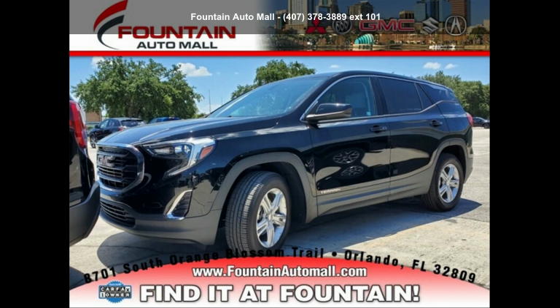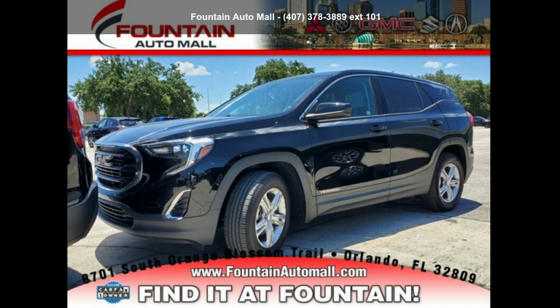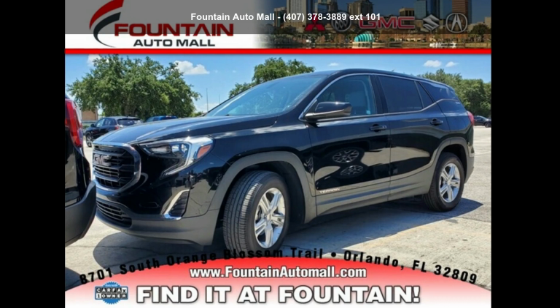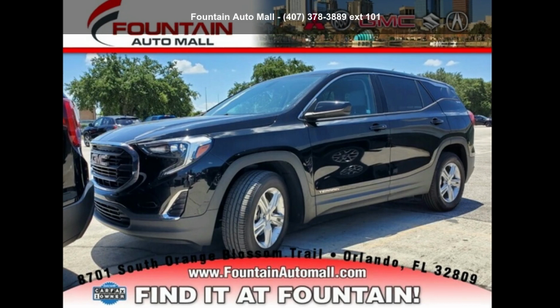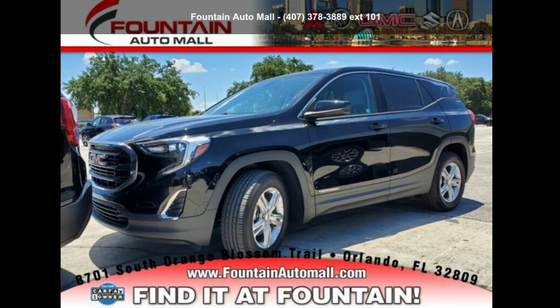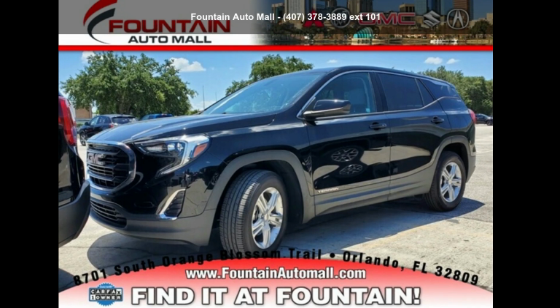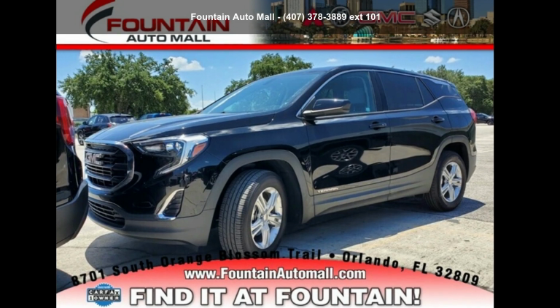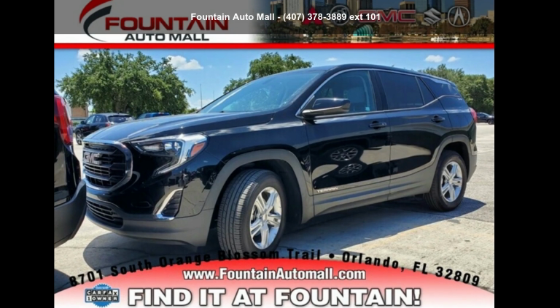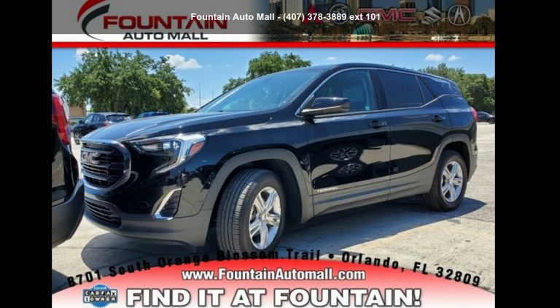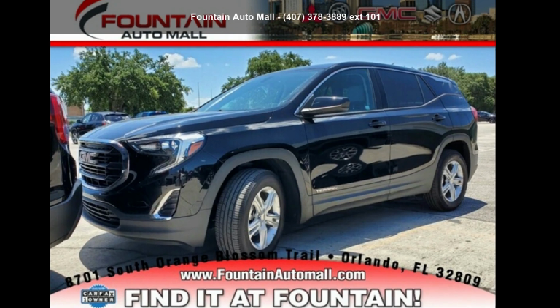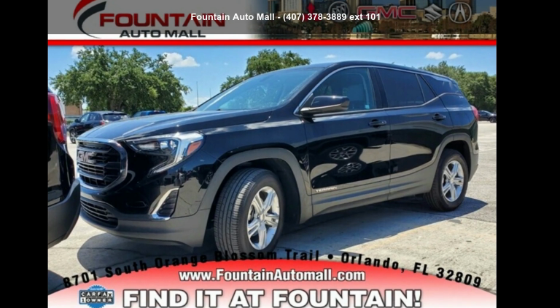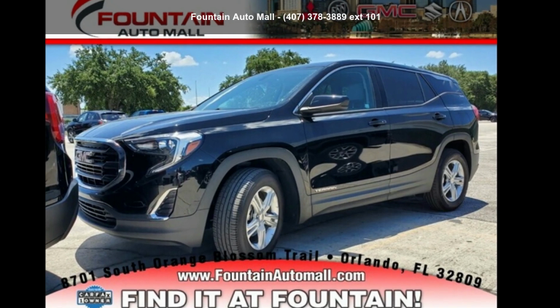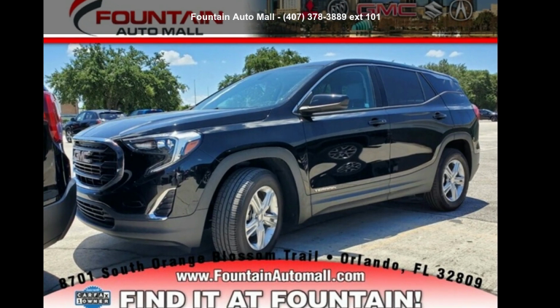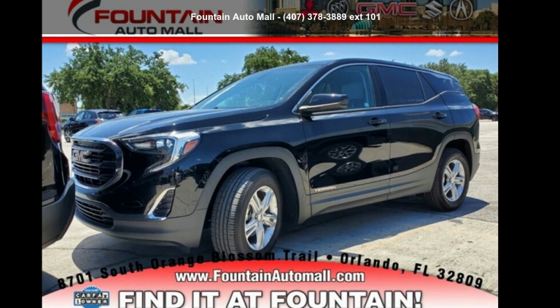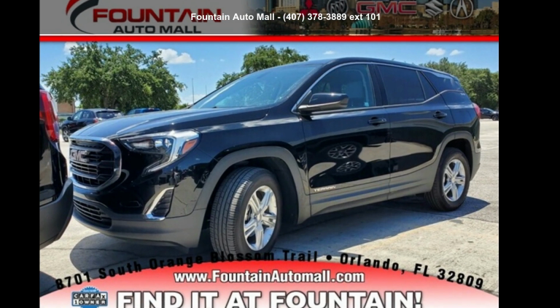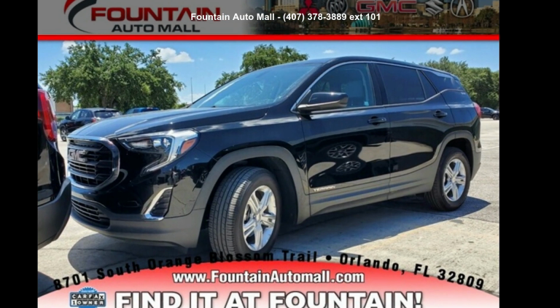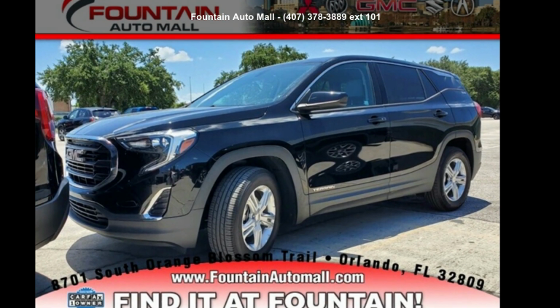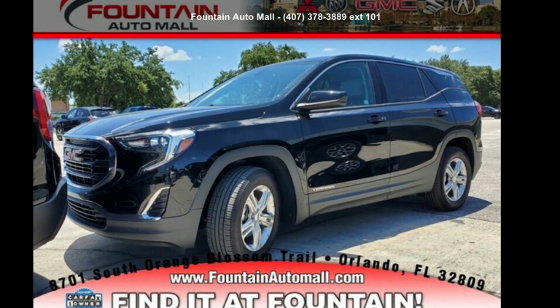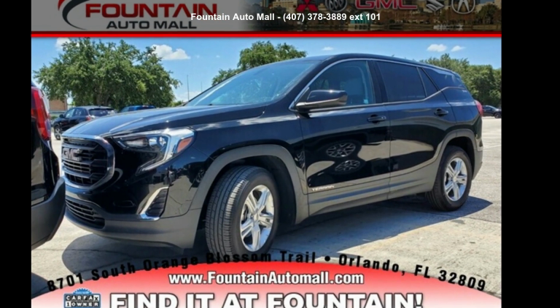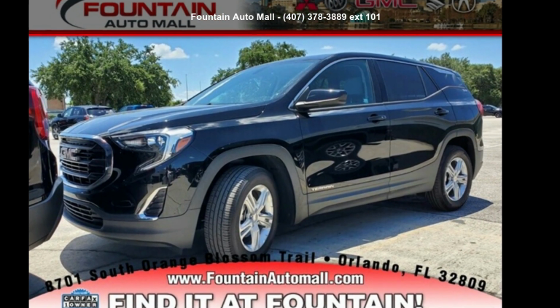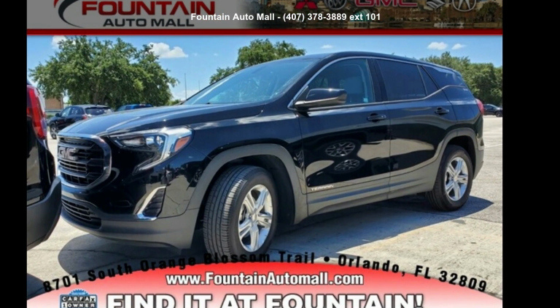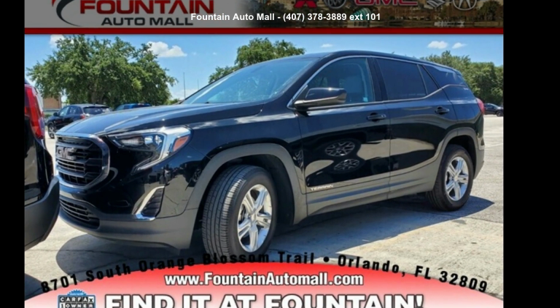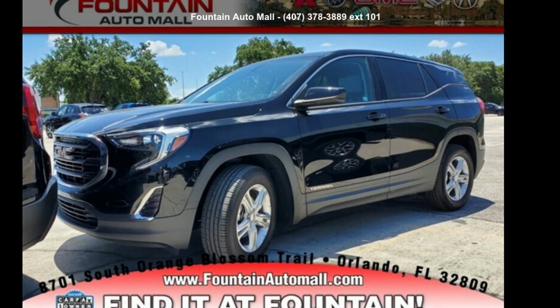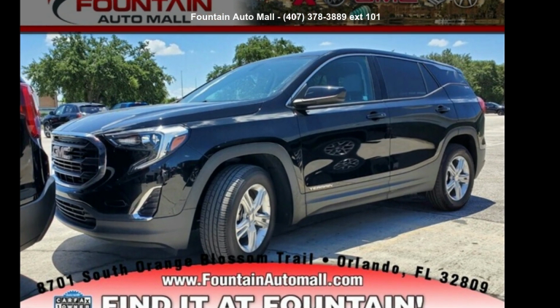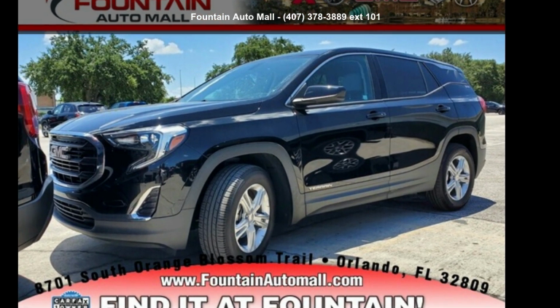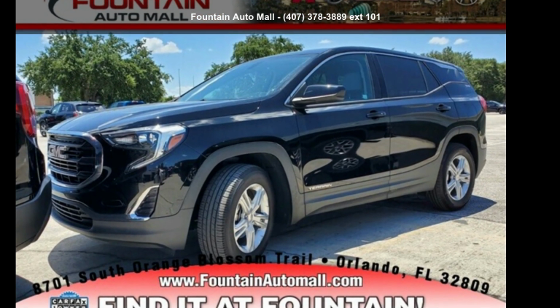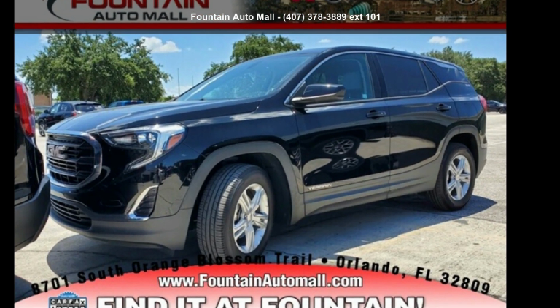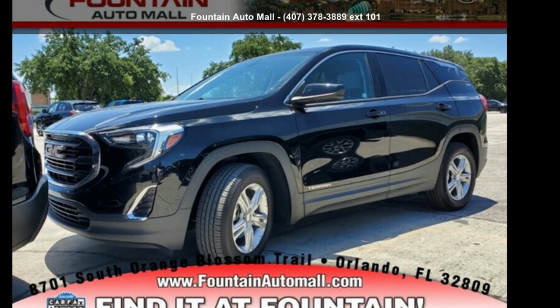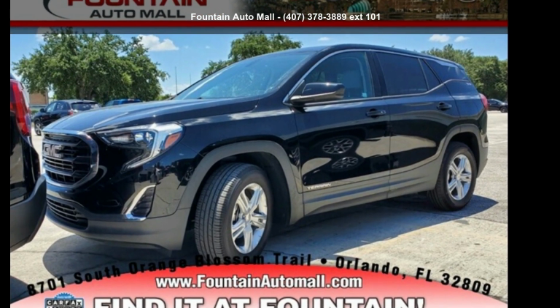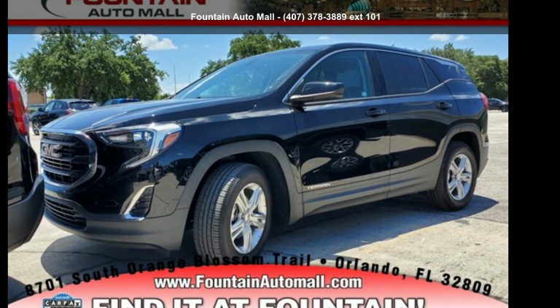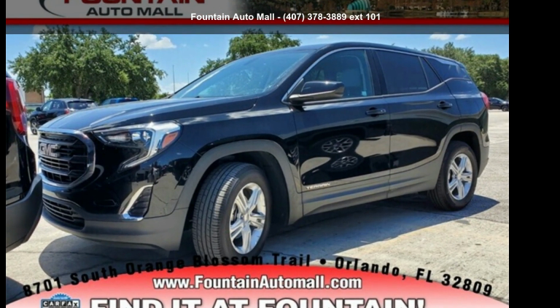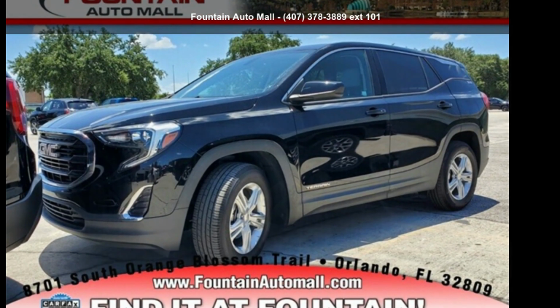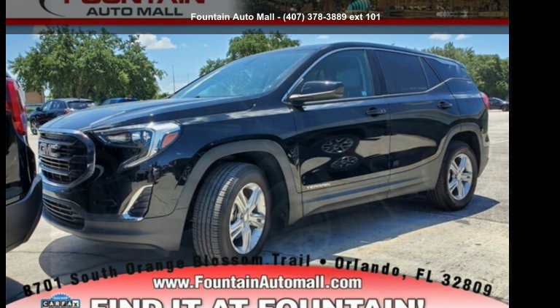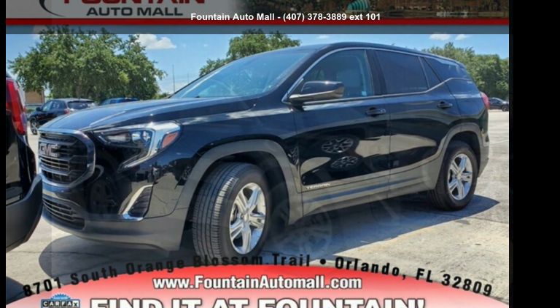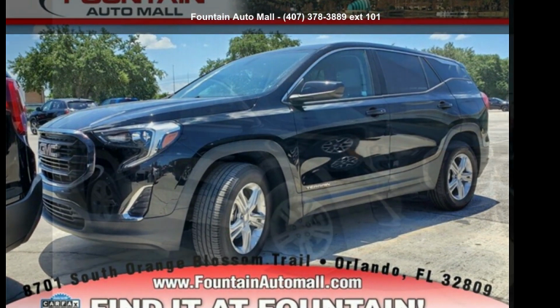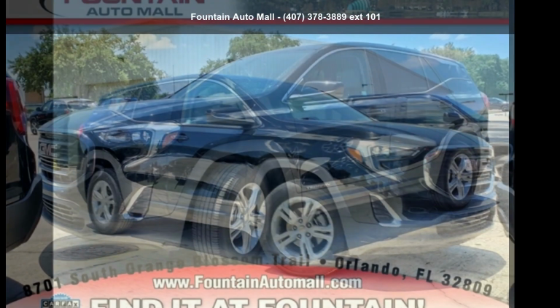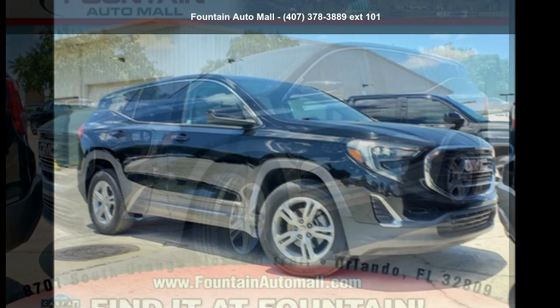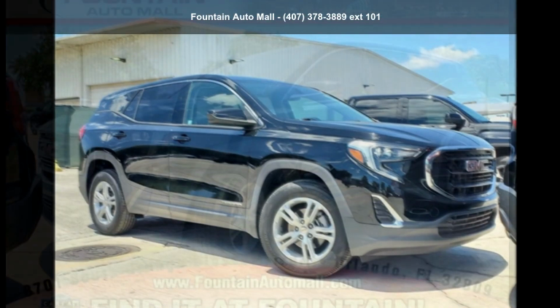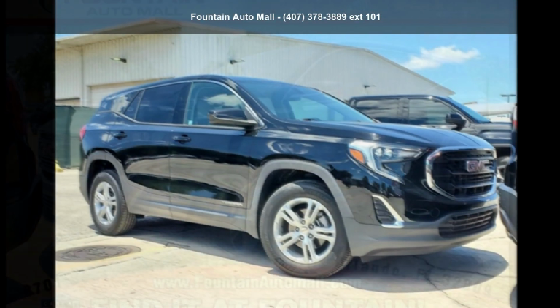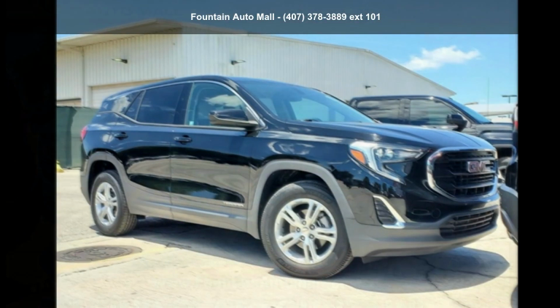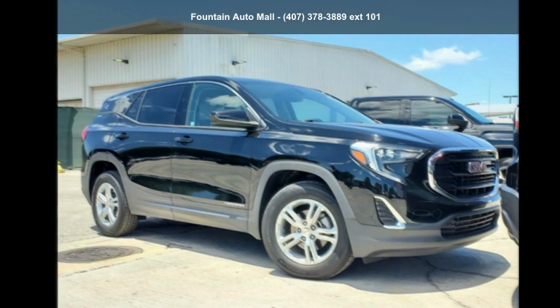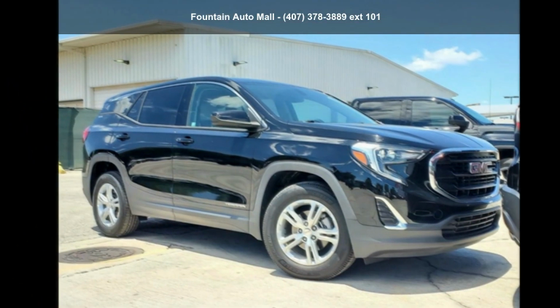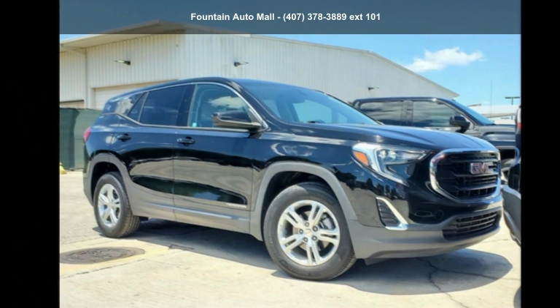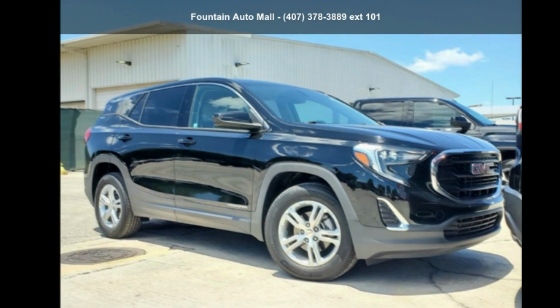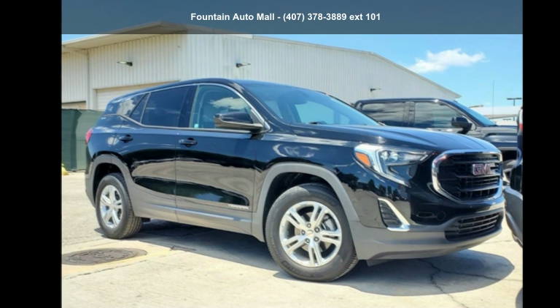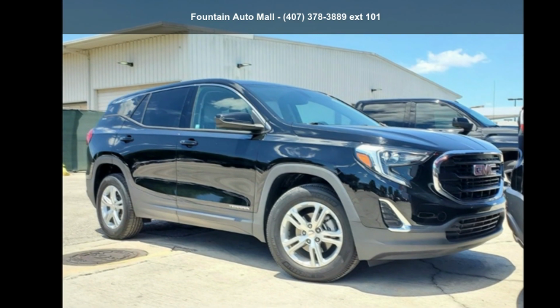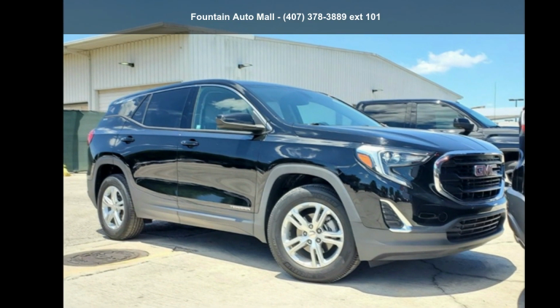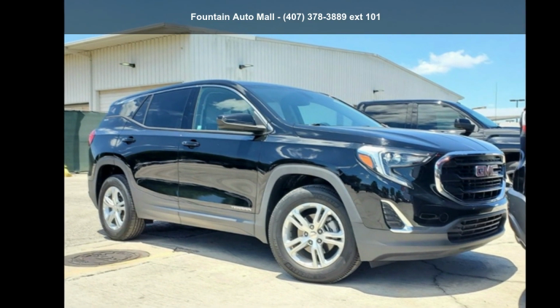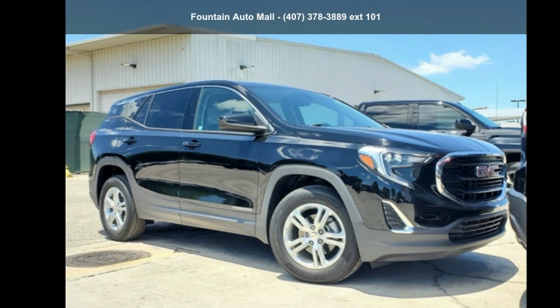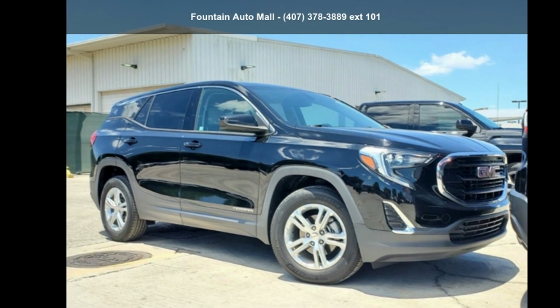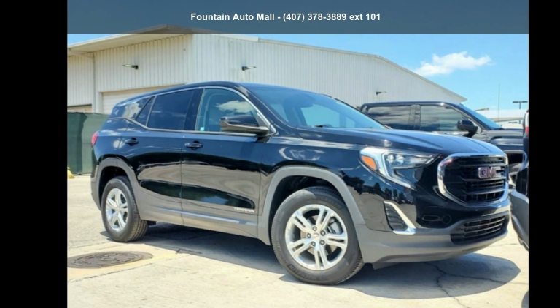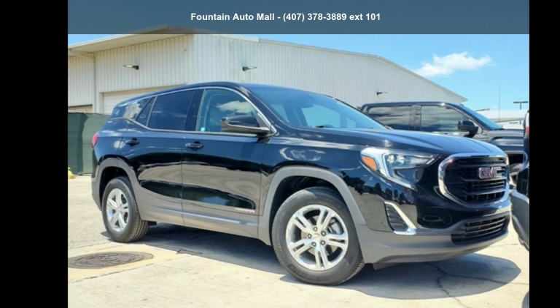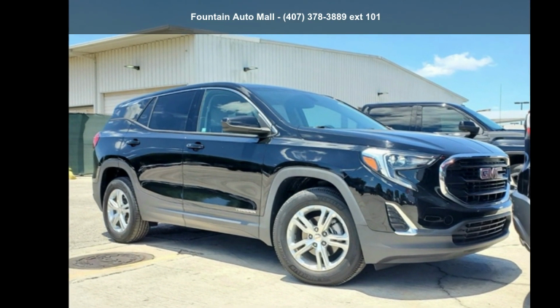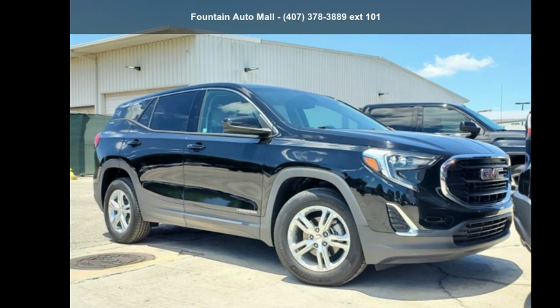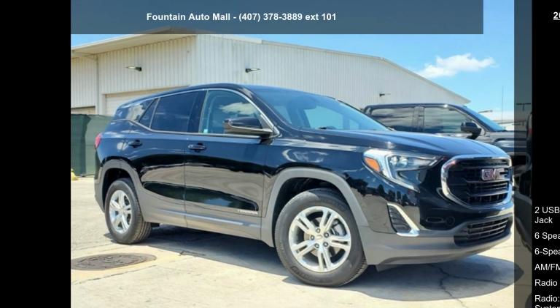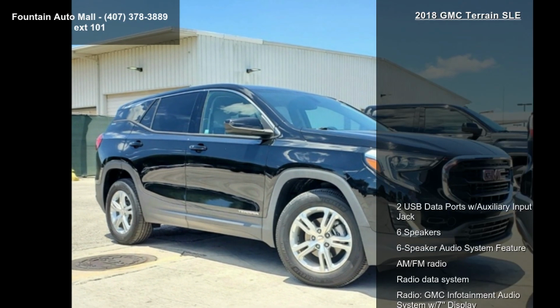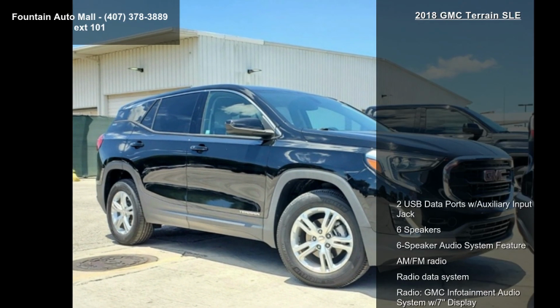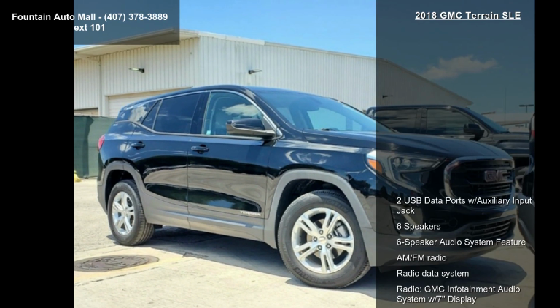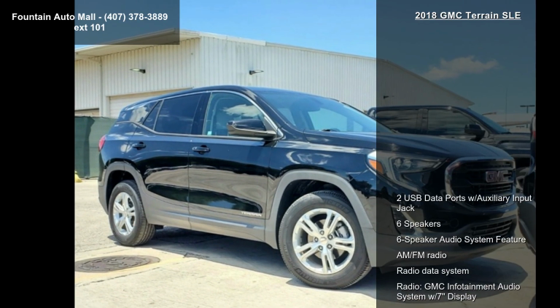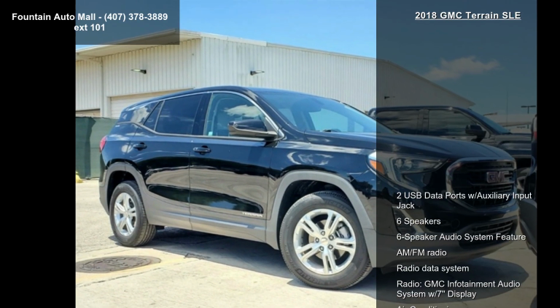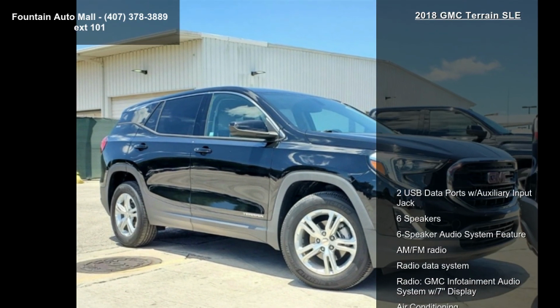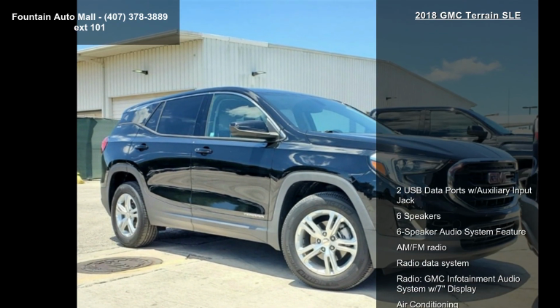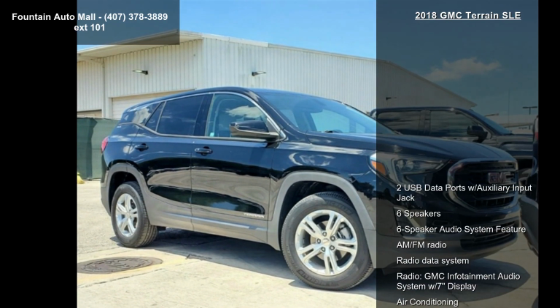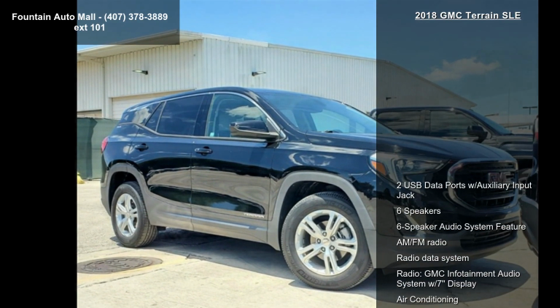Check out this GMC 2018 Terrain SLE. If you are looking for an automobile with great features, look no further.